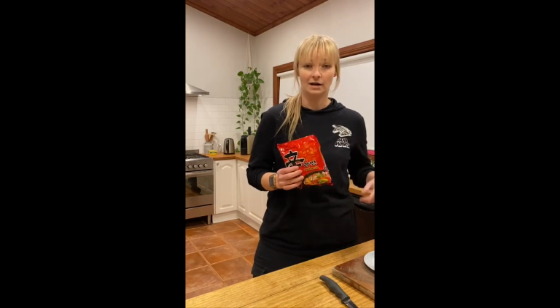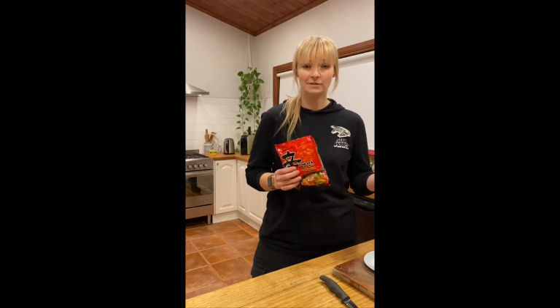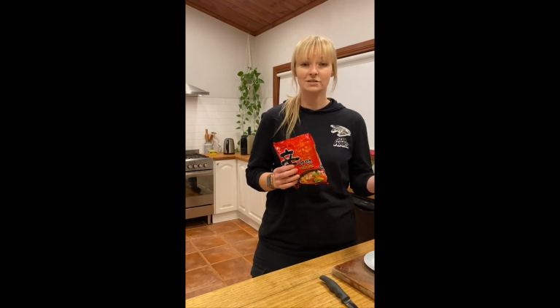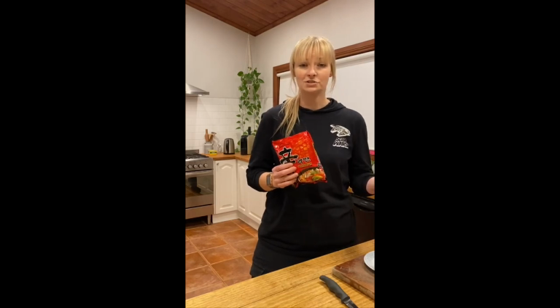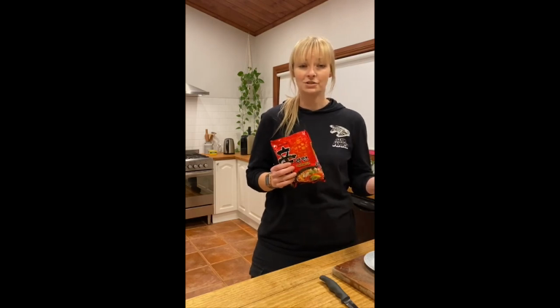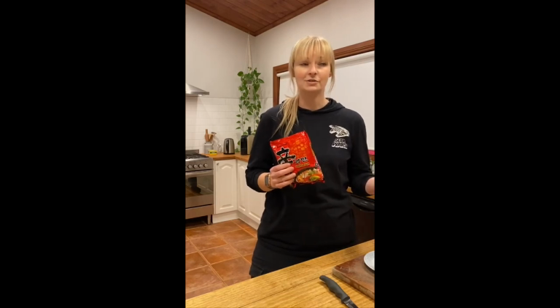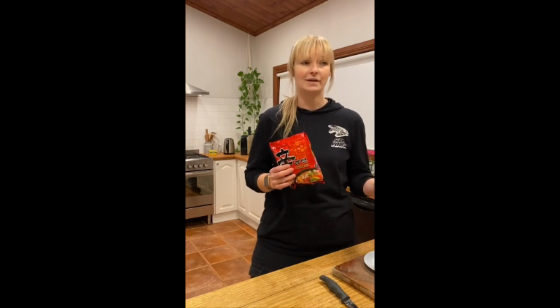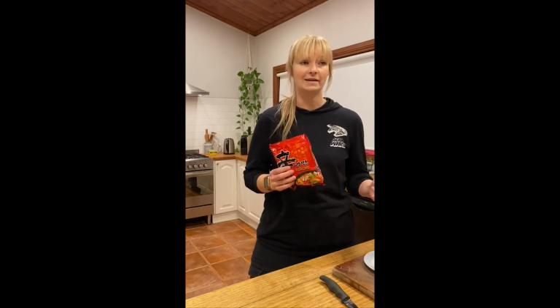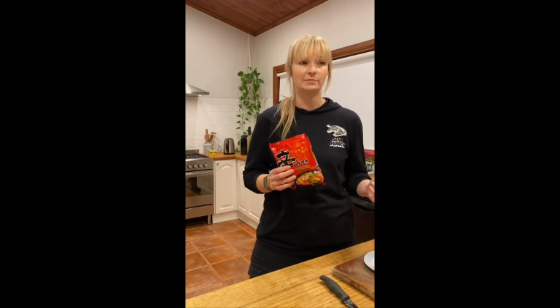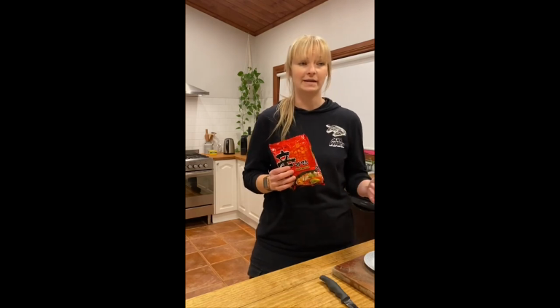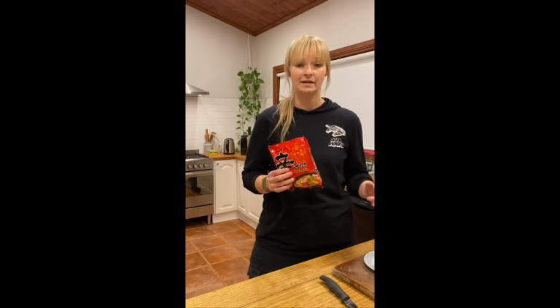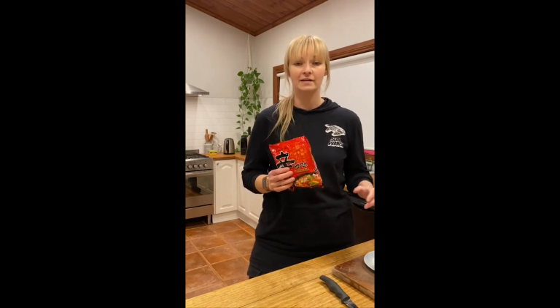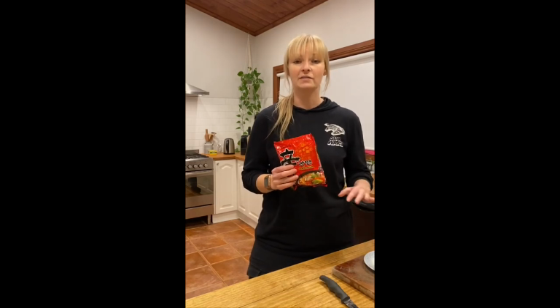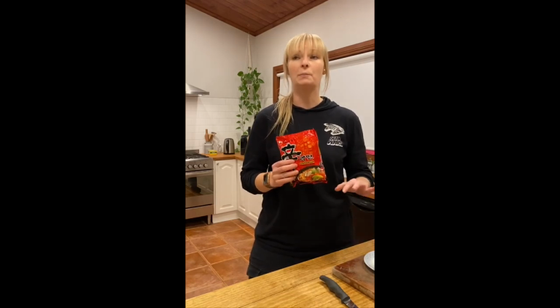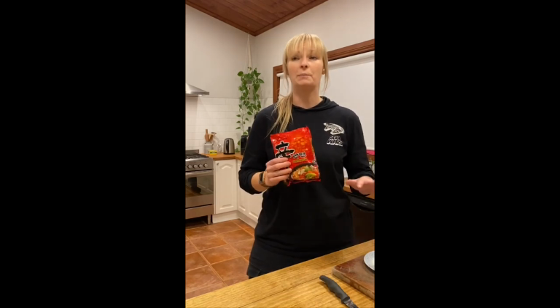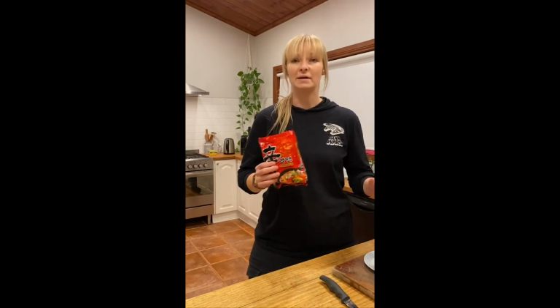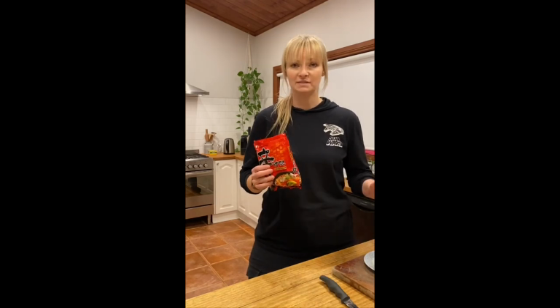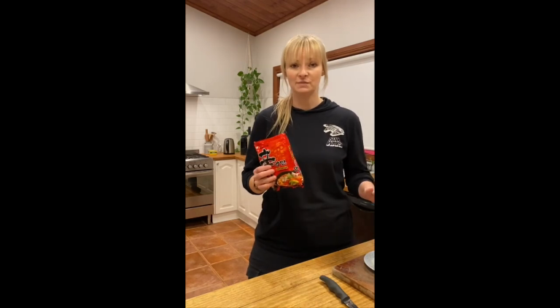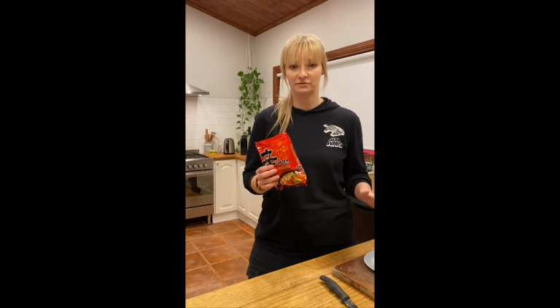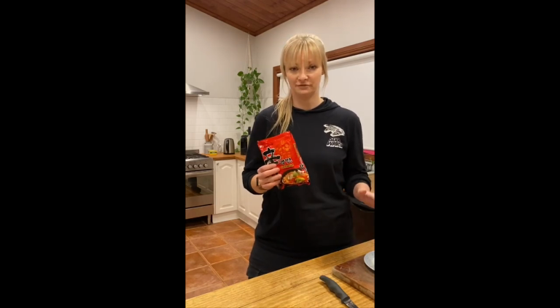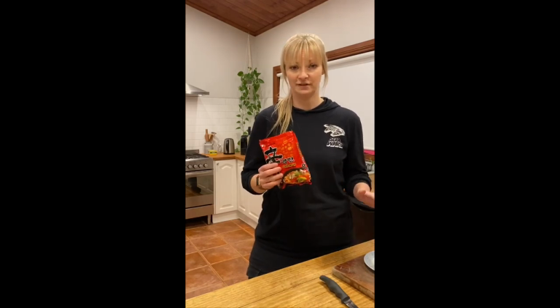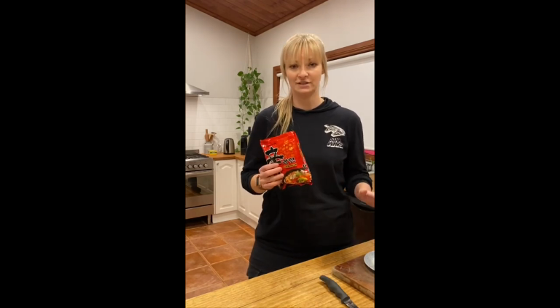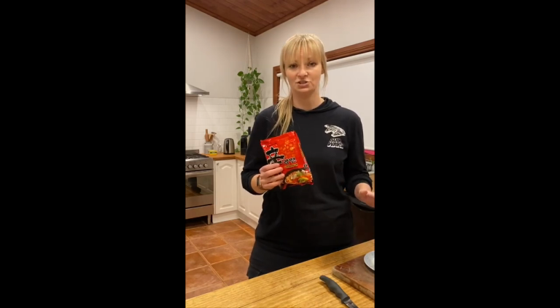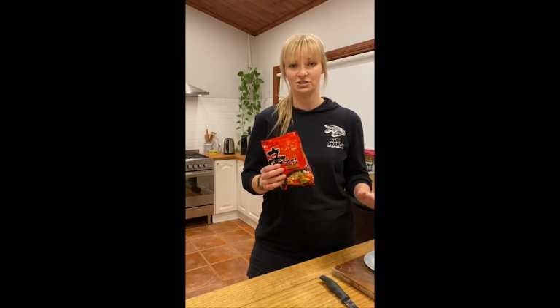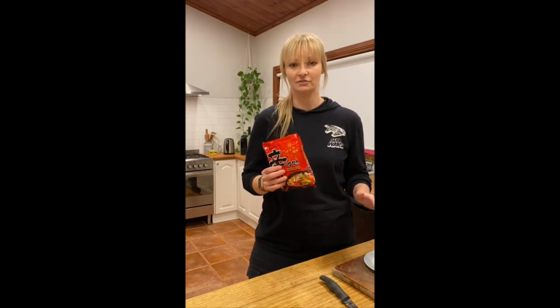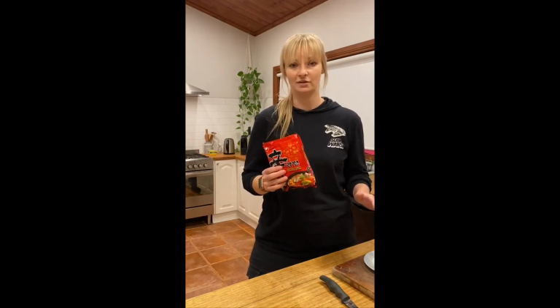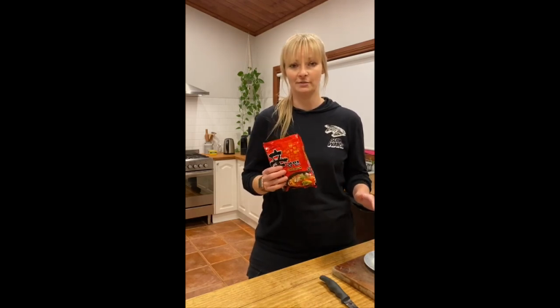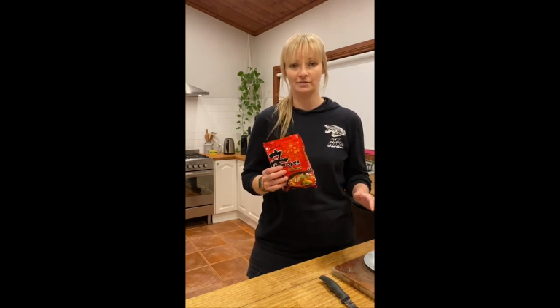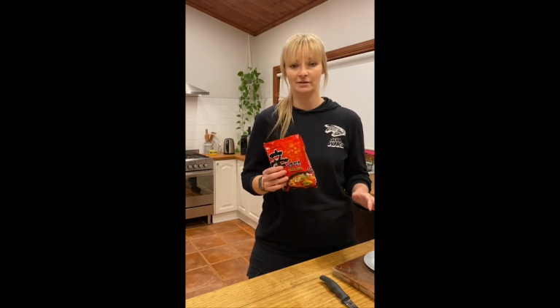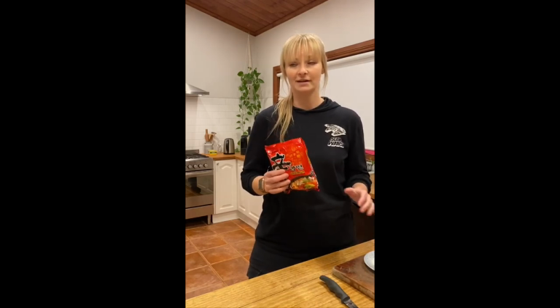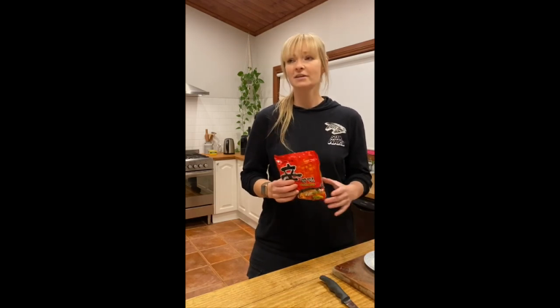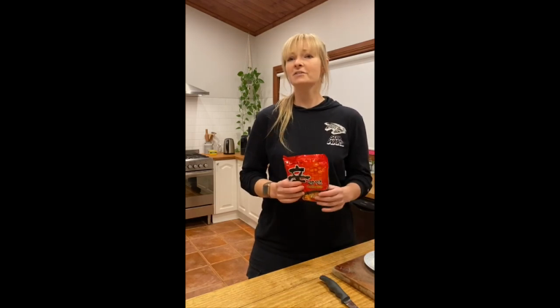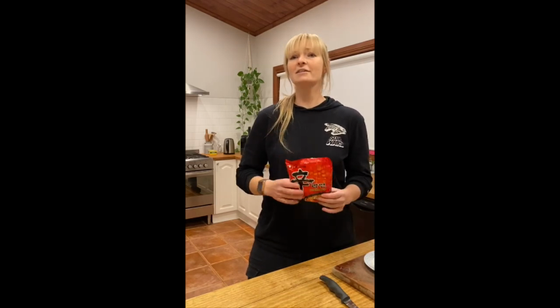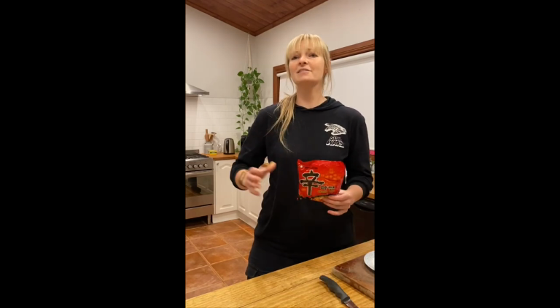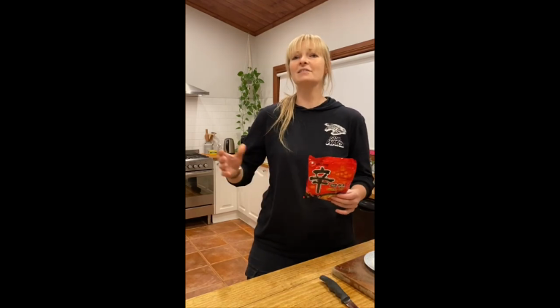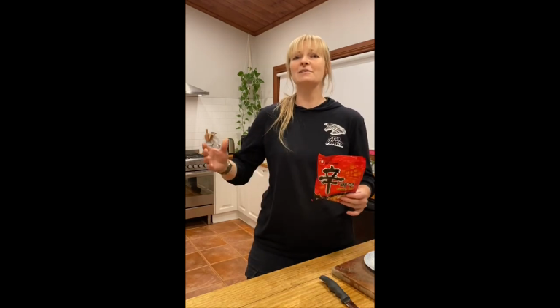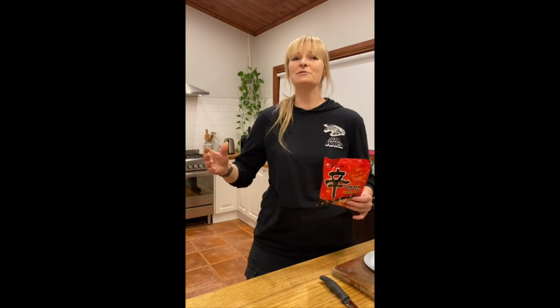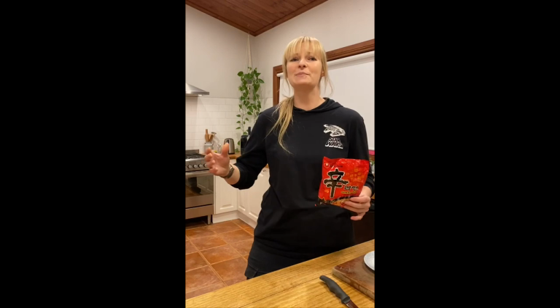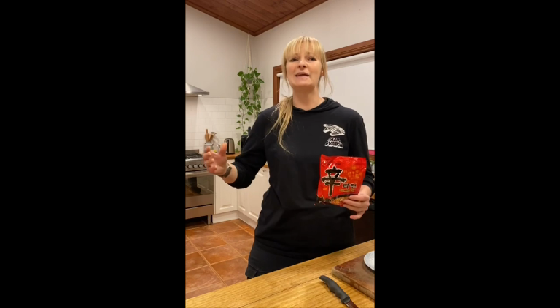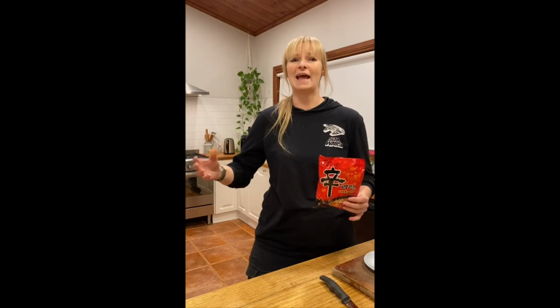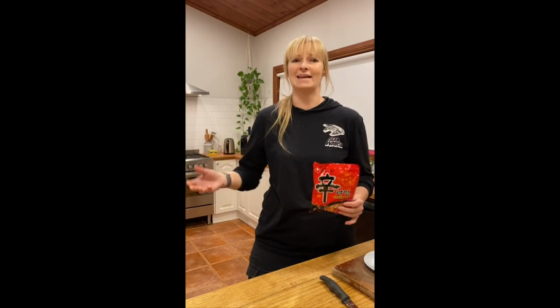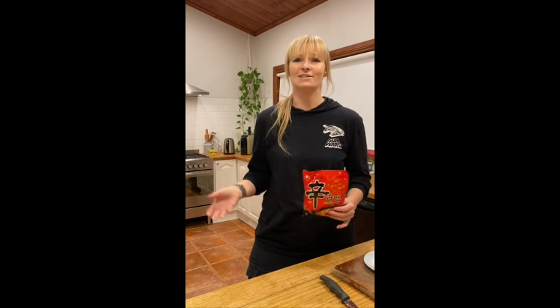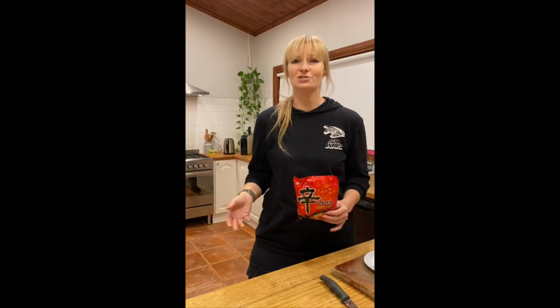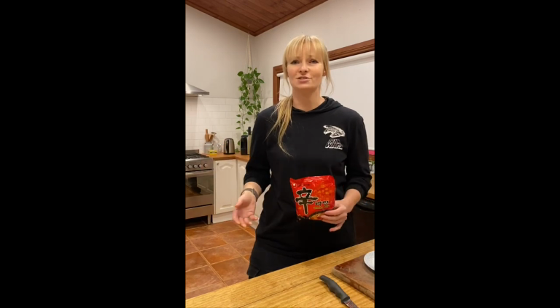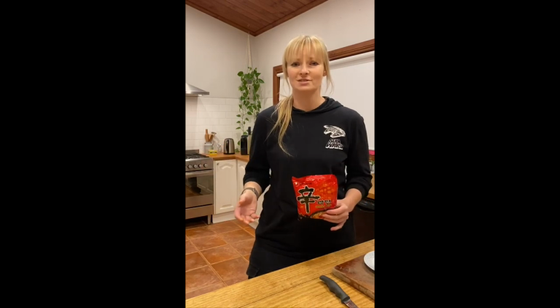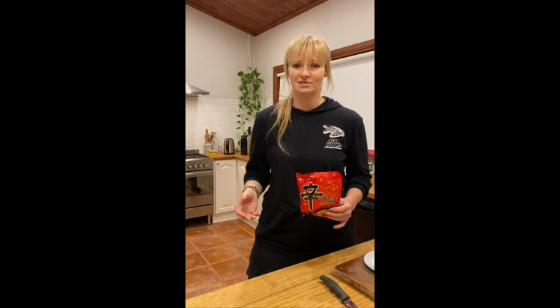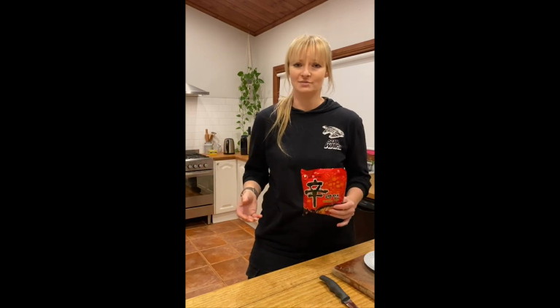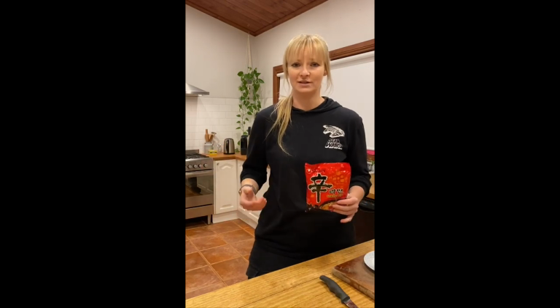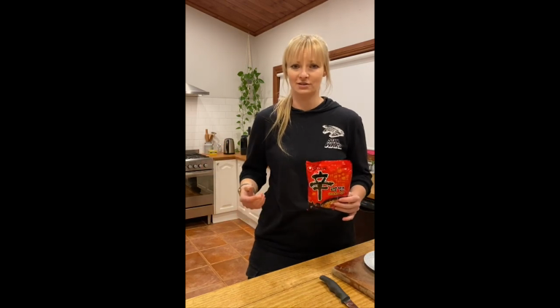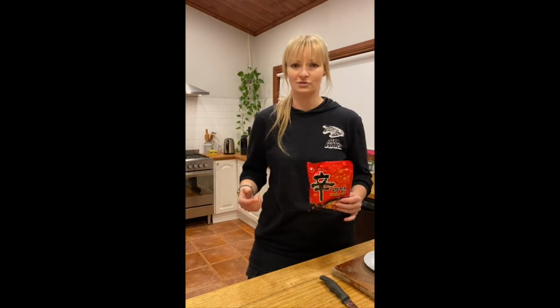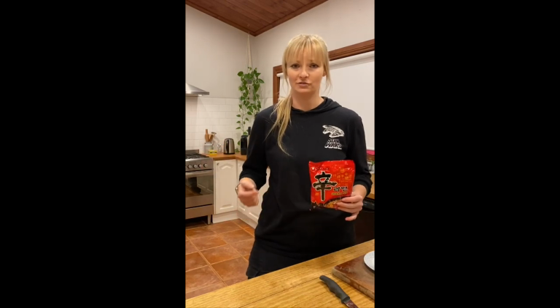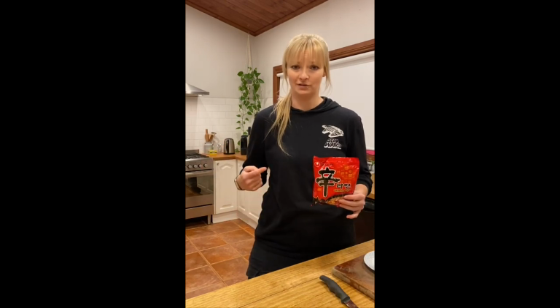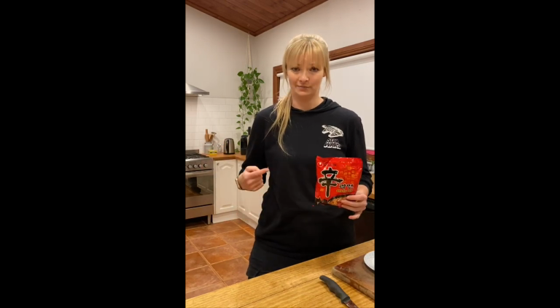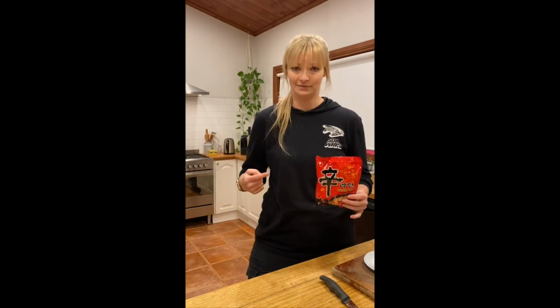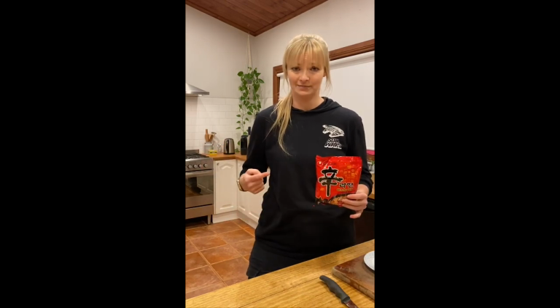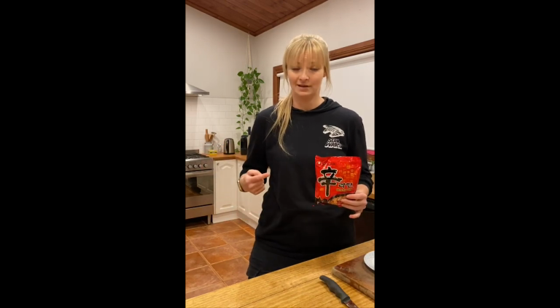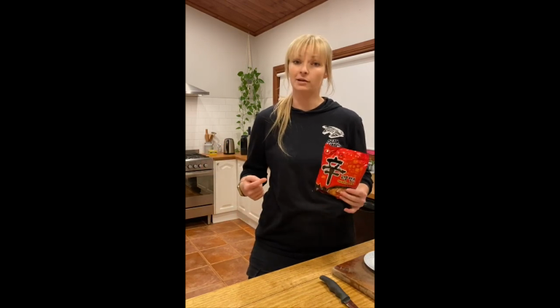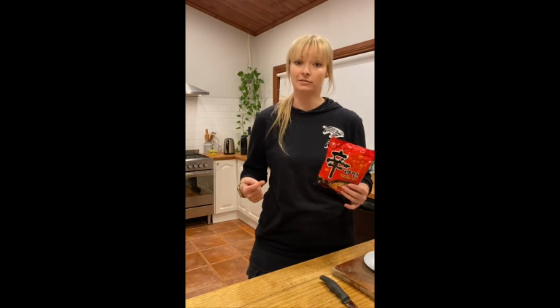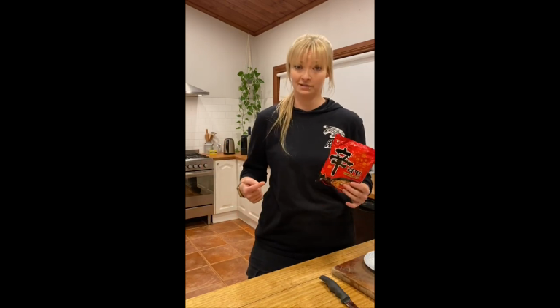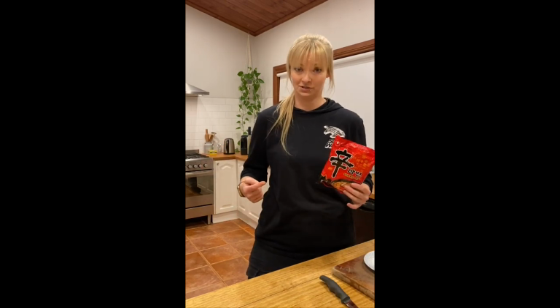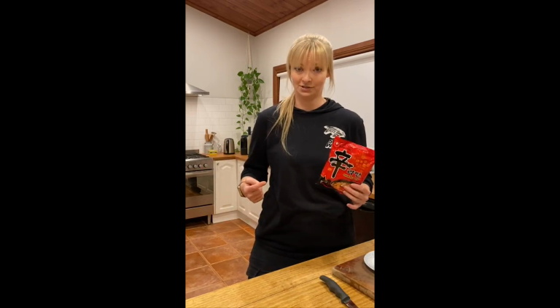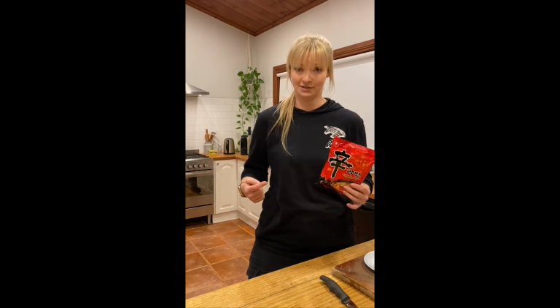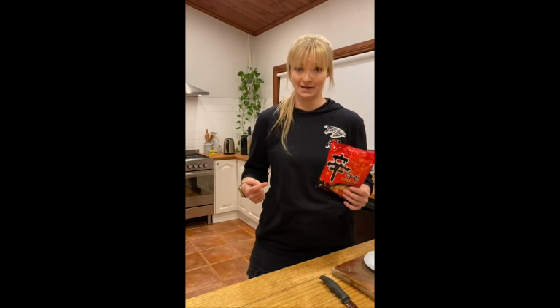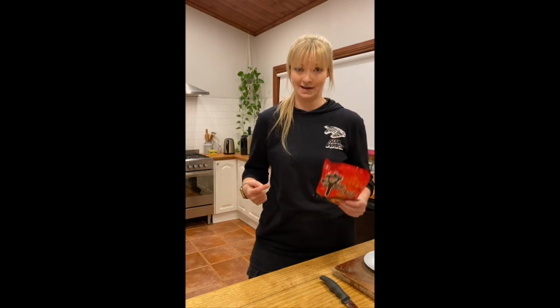I'm going to show you how to make the best shin ramen. You don't even have to be Asian to make a good ramen, and I'm going to show you how.